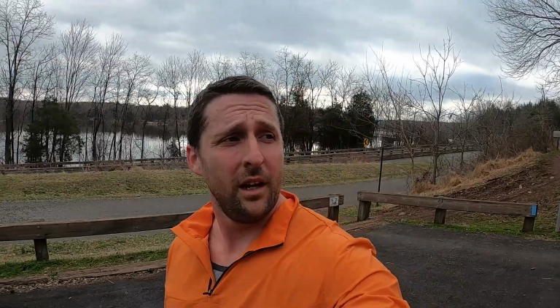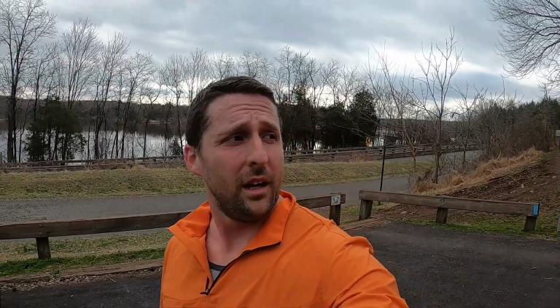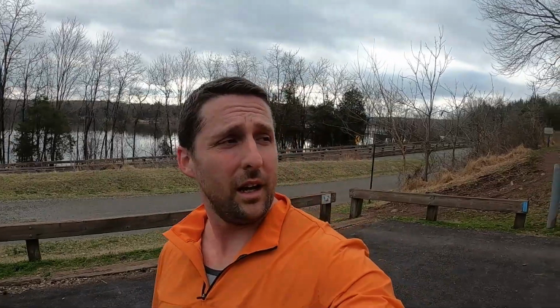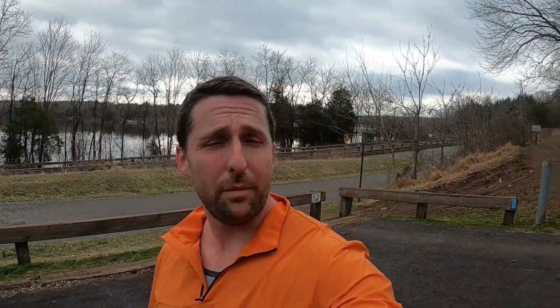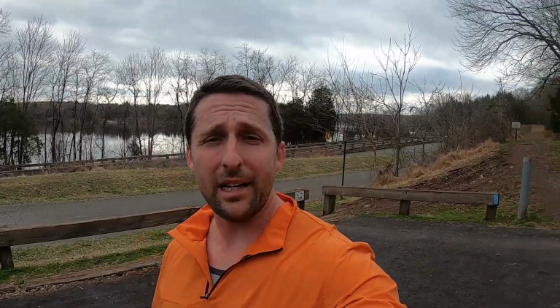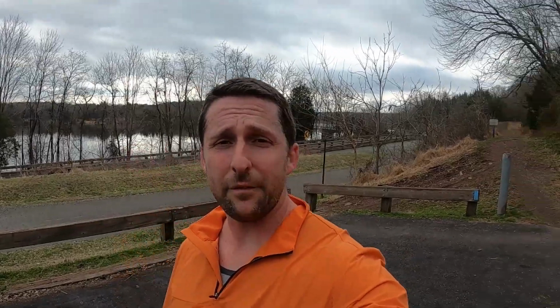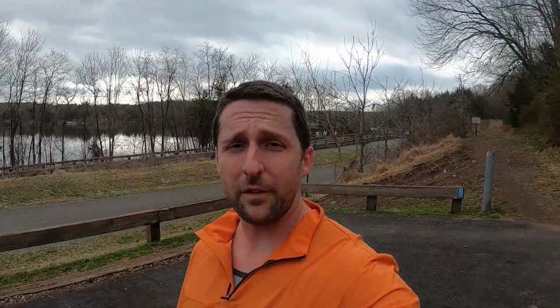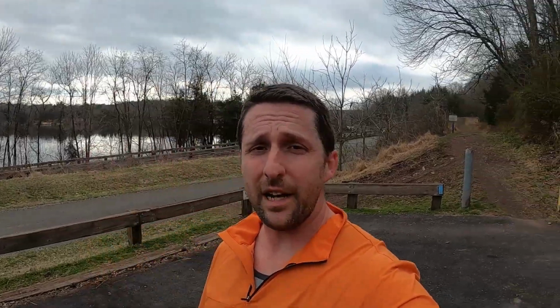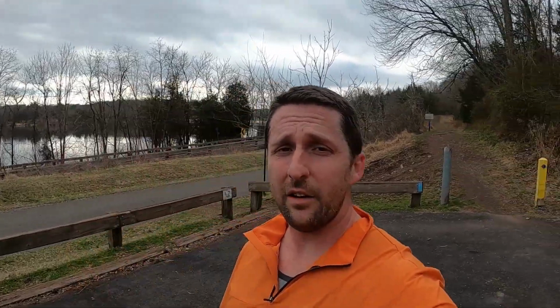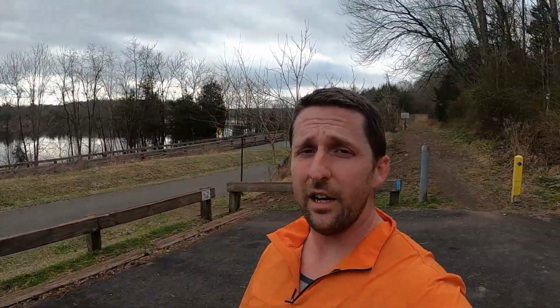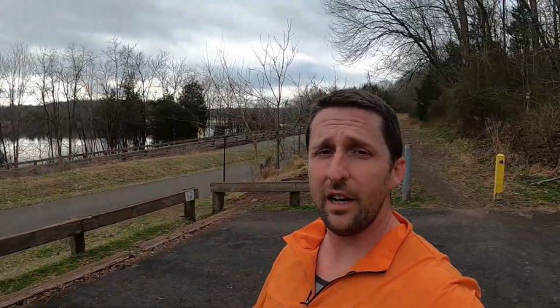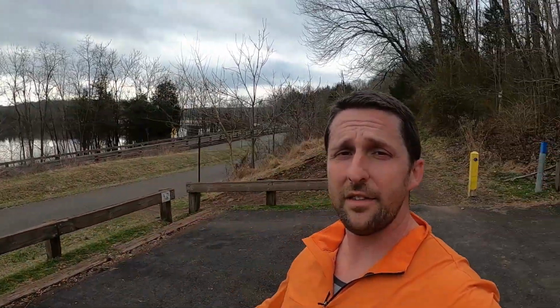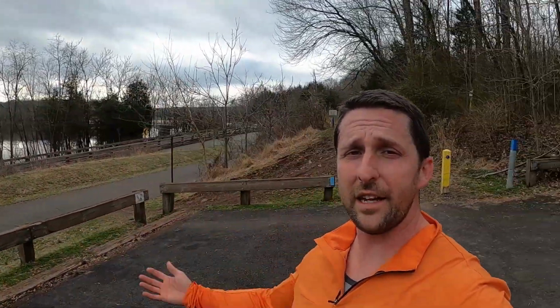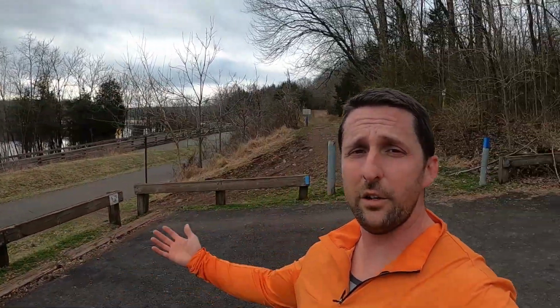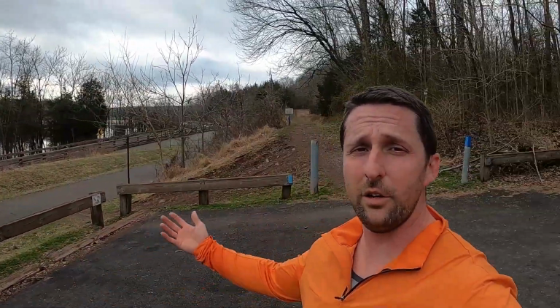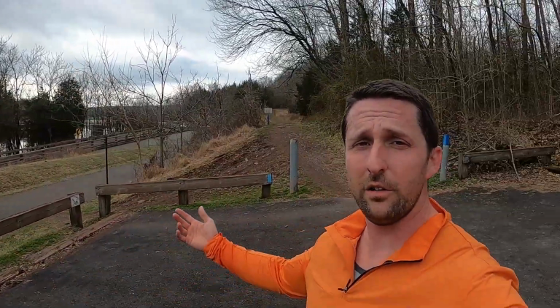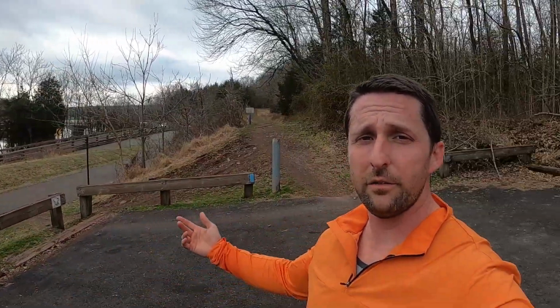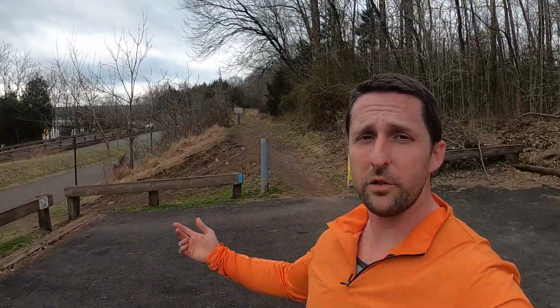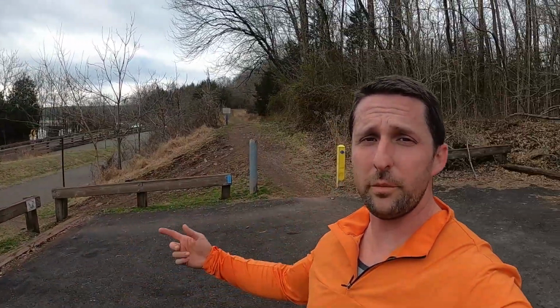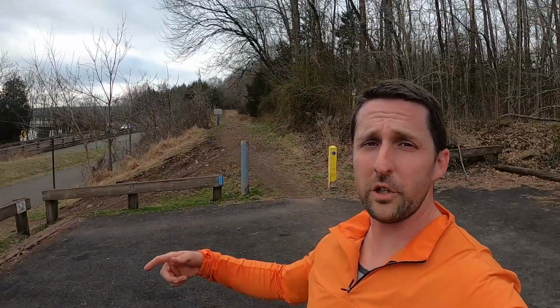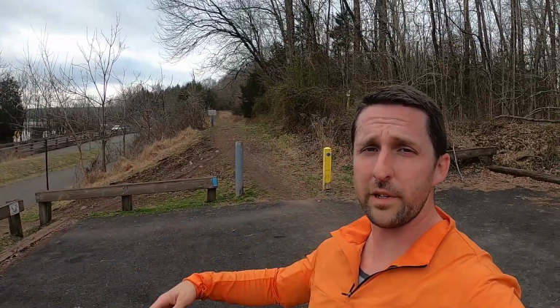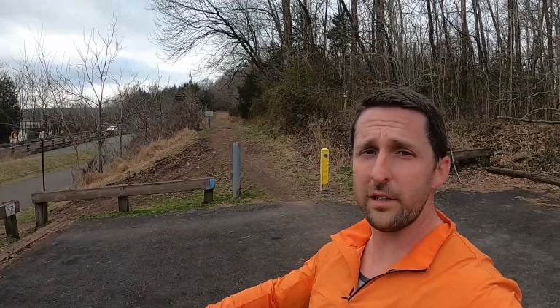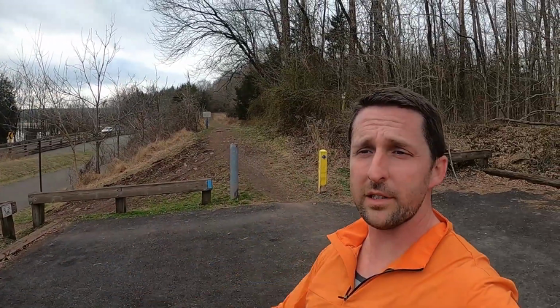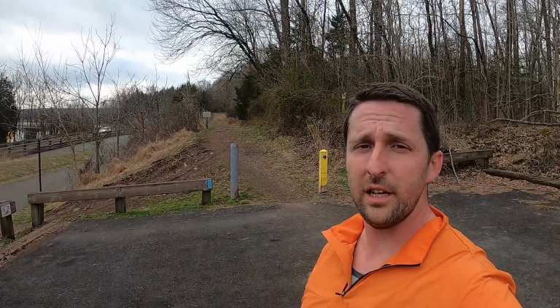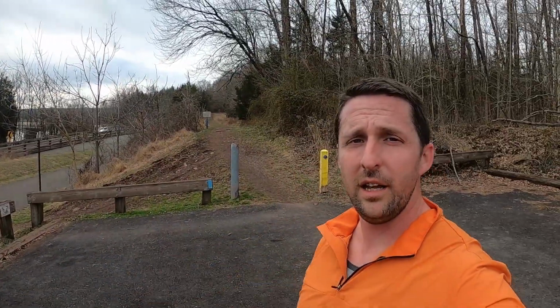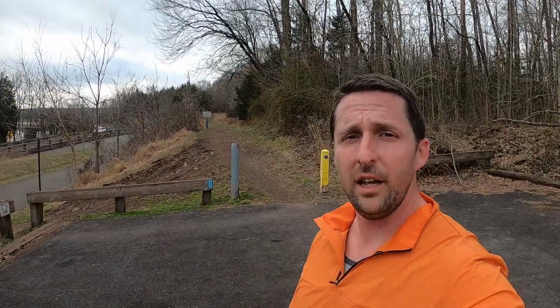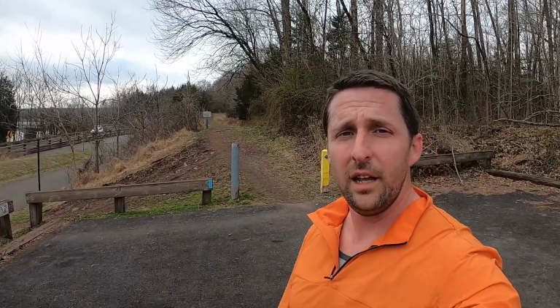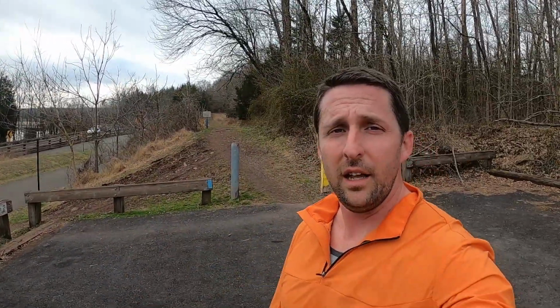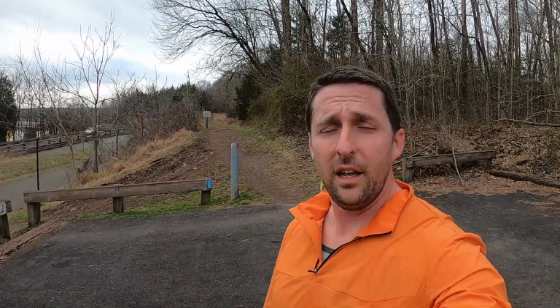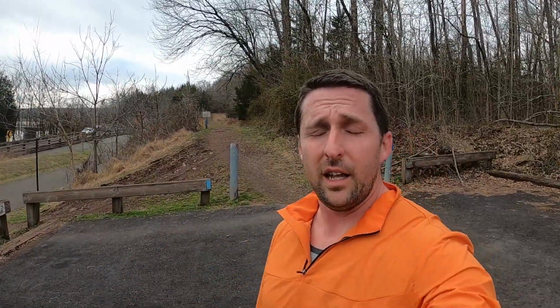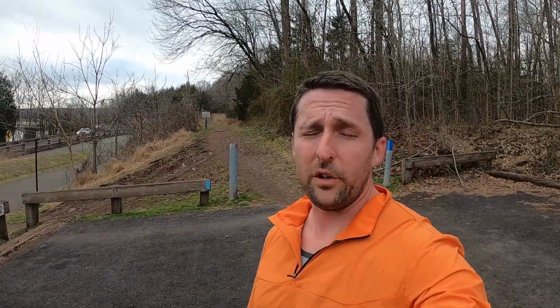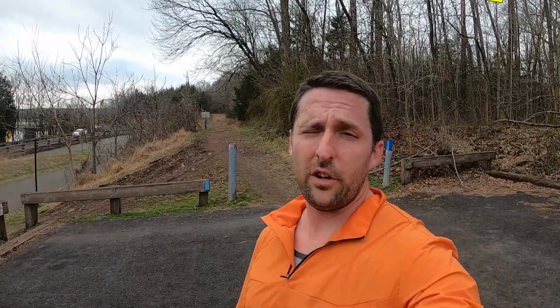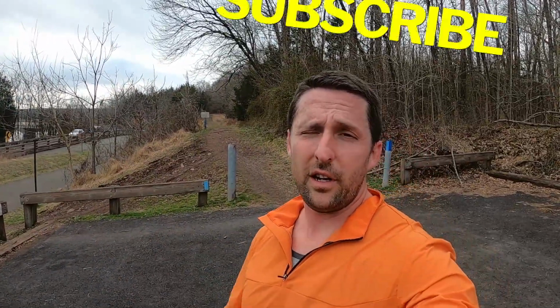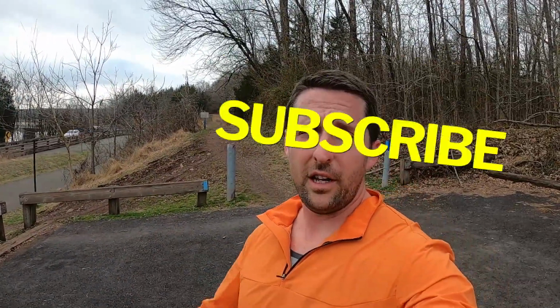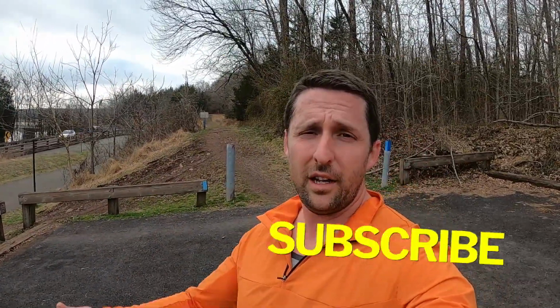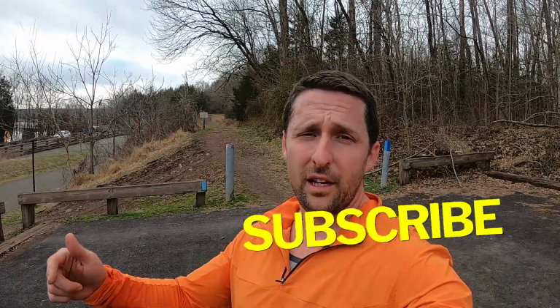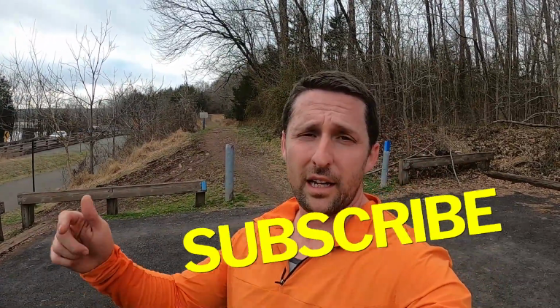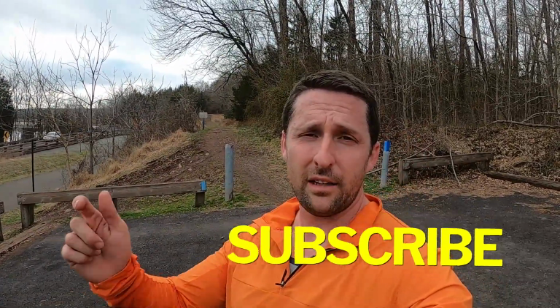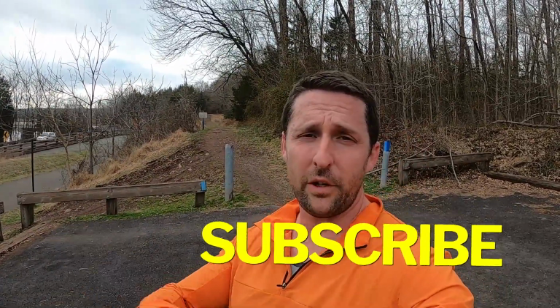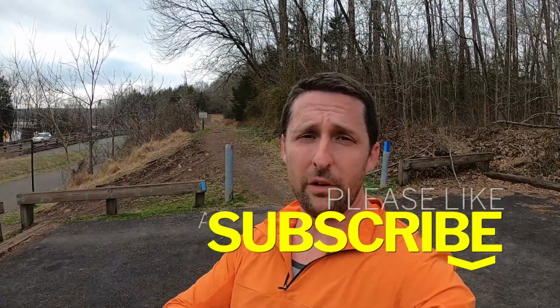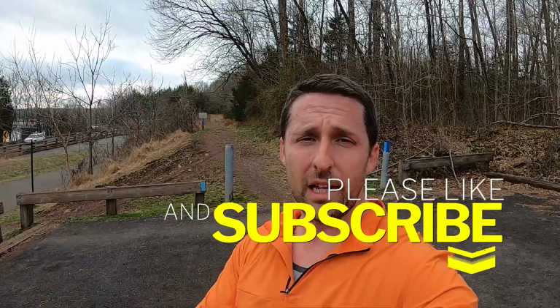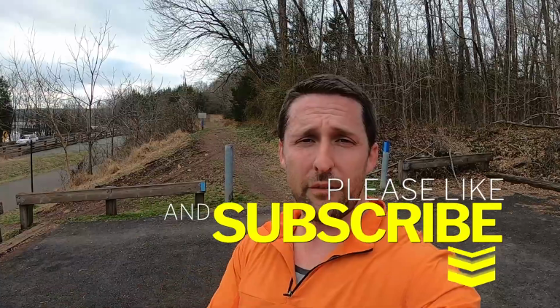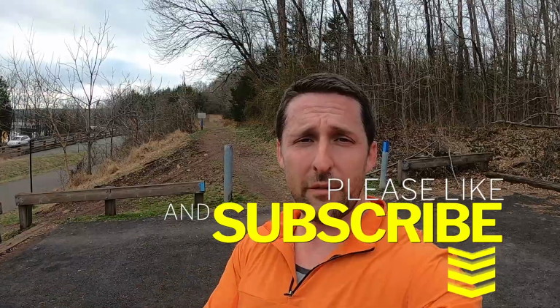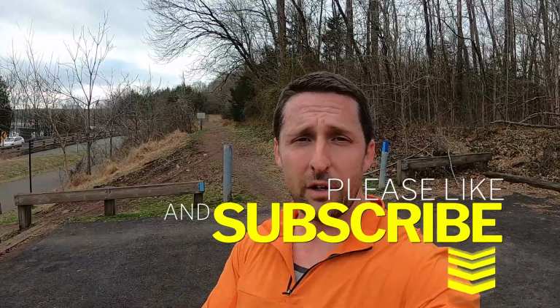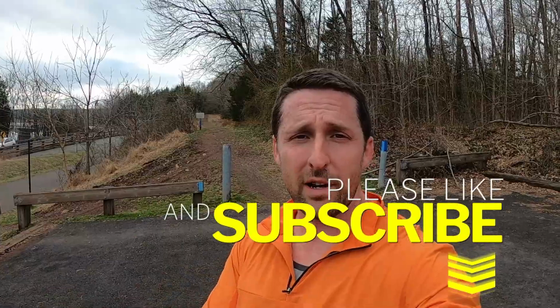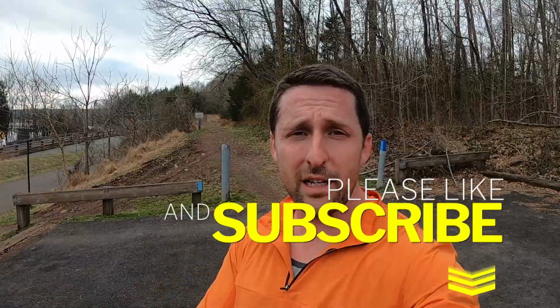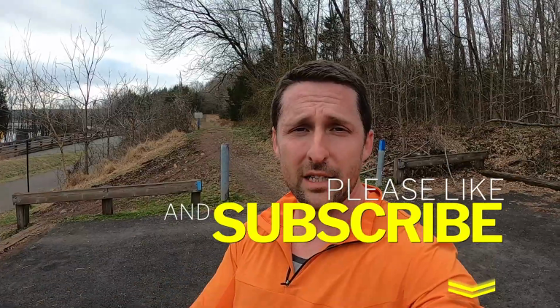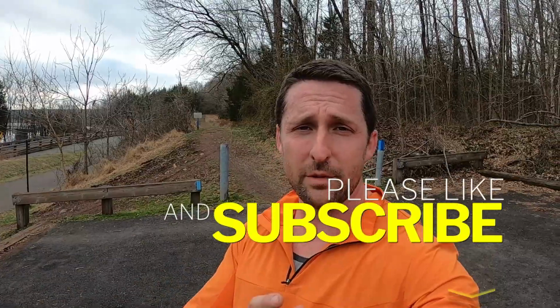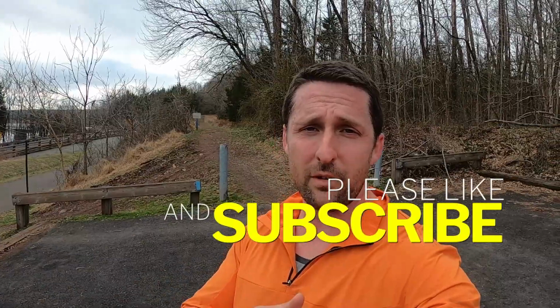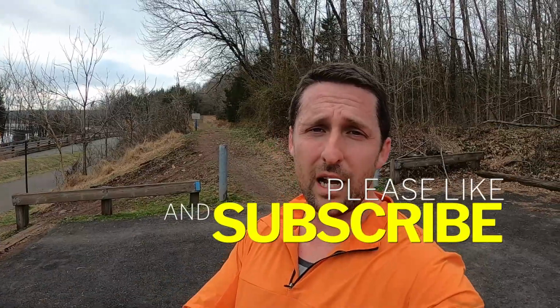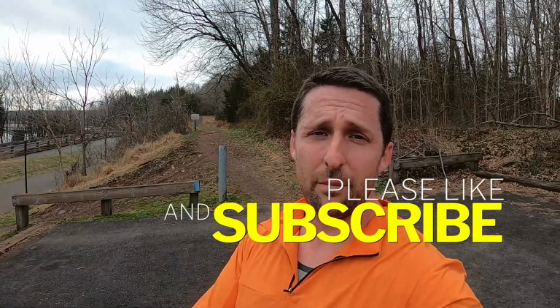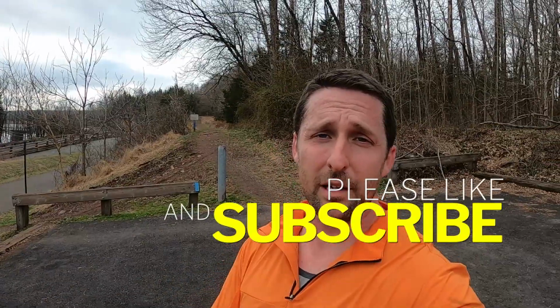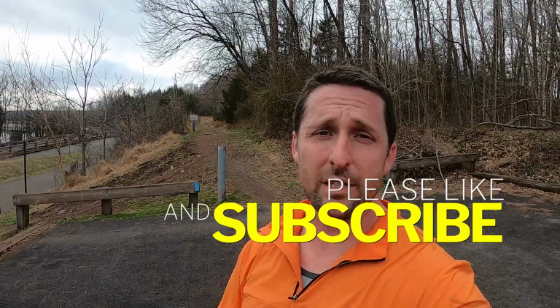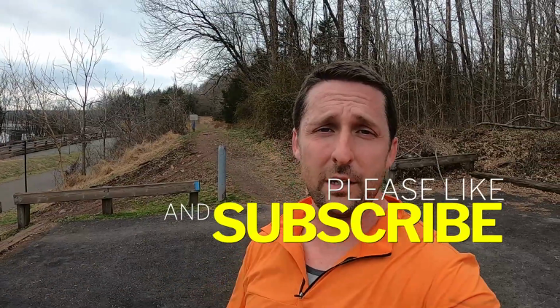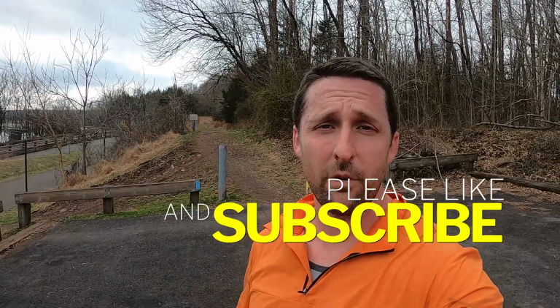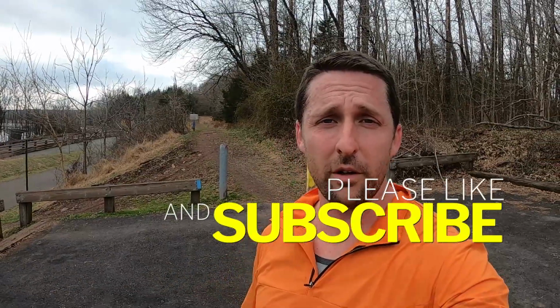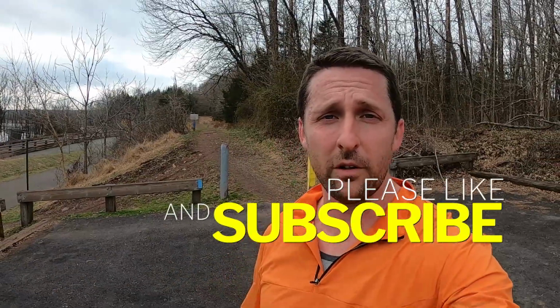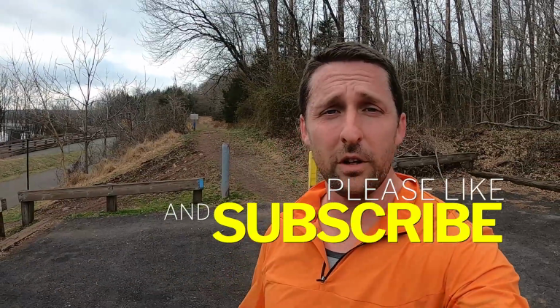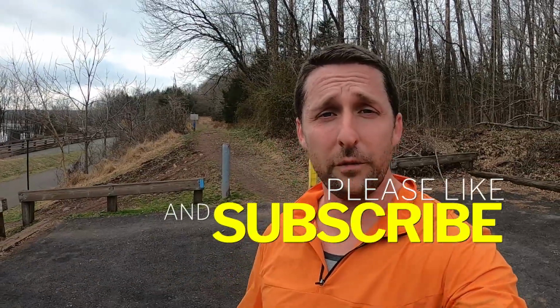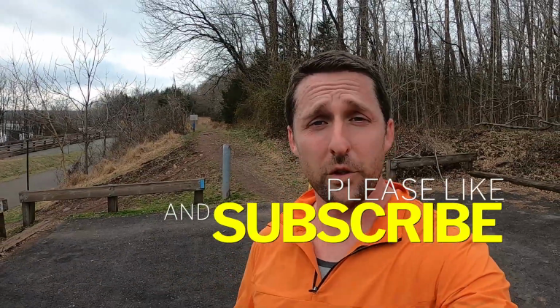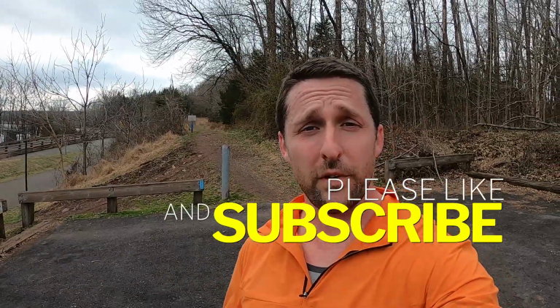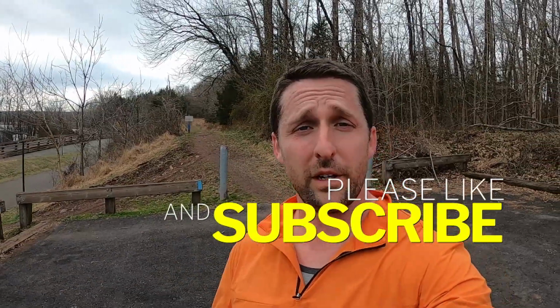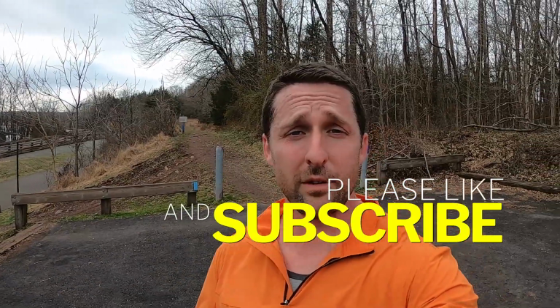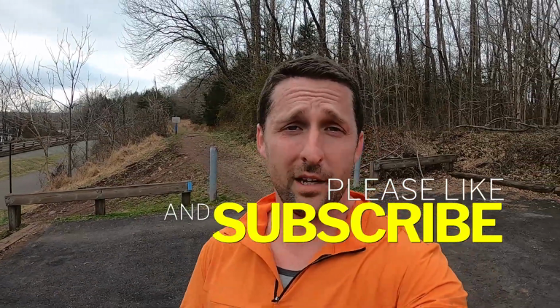That's it for now — thank you for joining me on the trails. If you could give the video a like, and if you haven't already subscribed, I'll see you all in future videos.